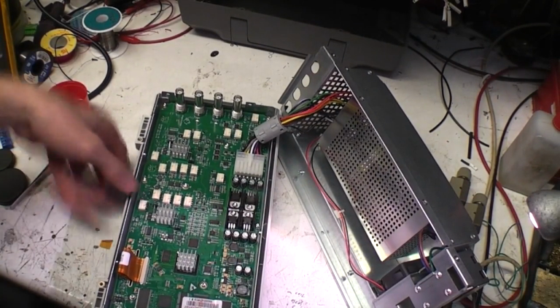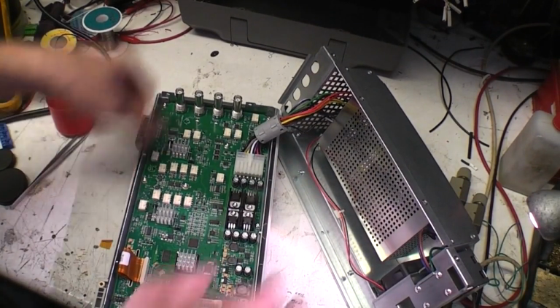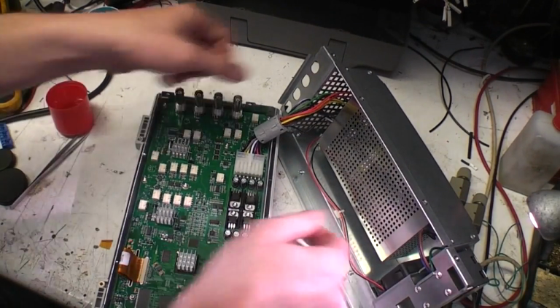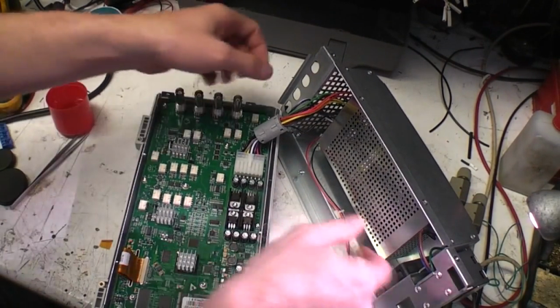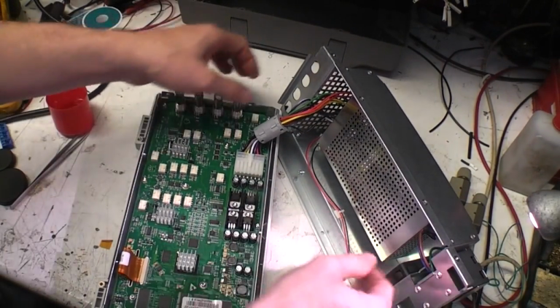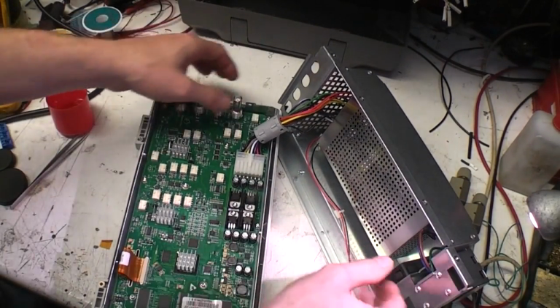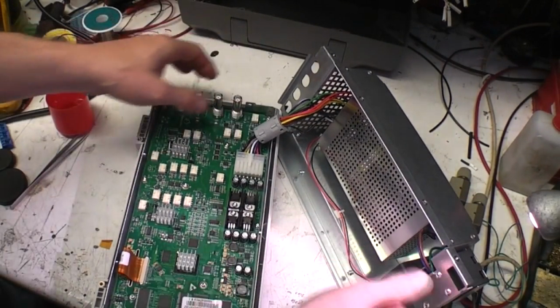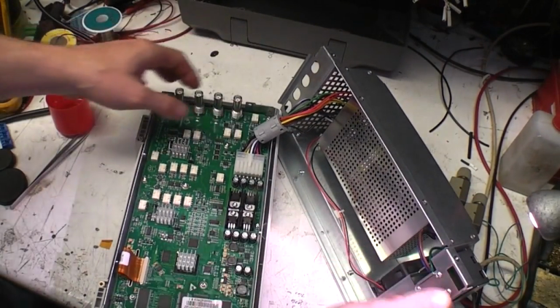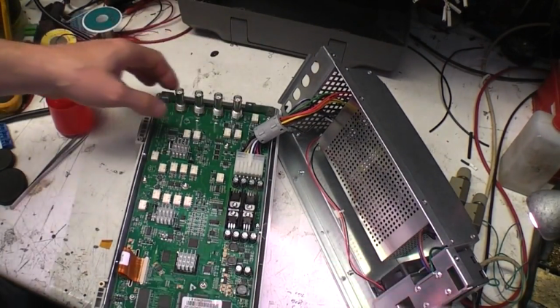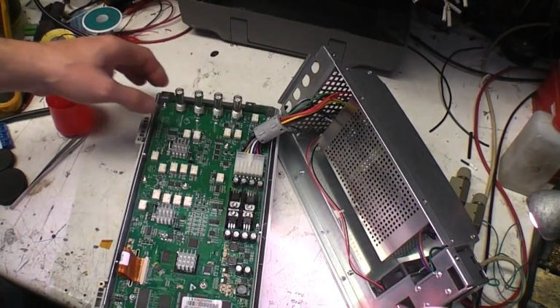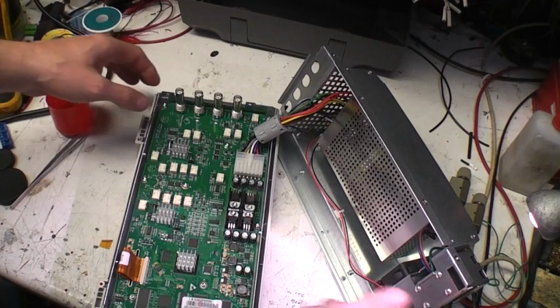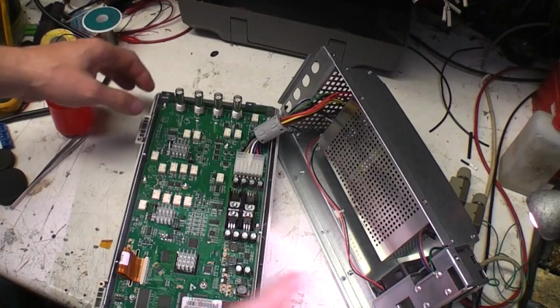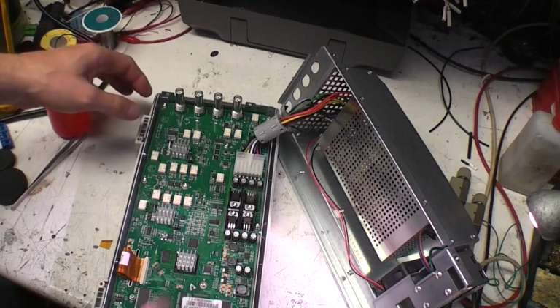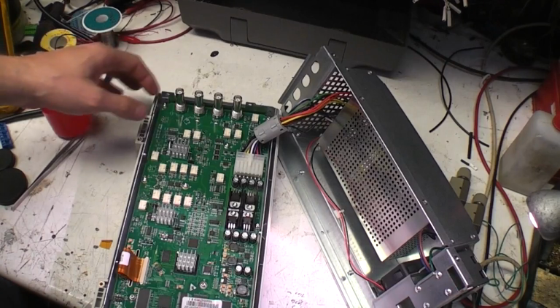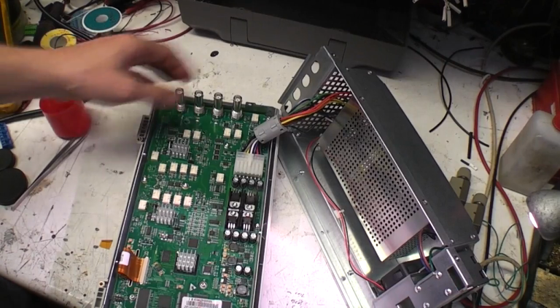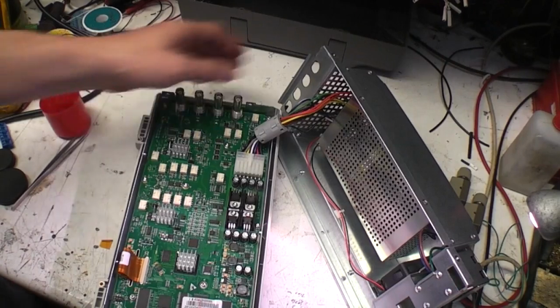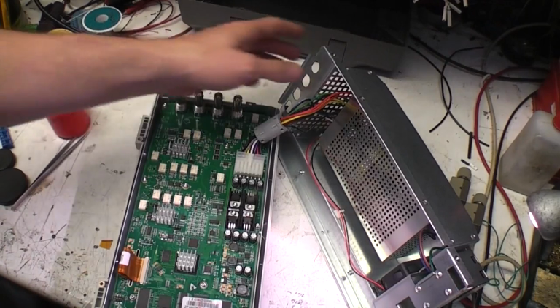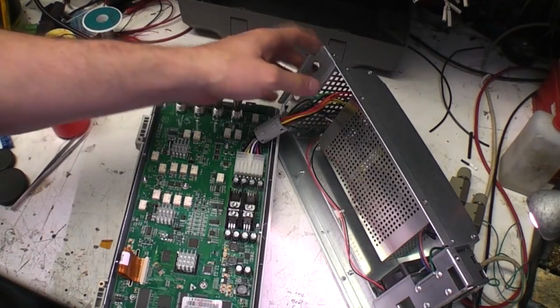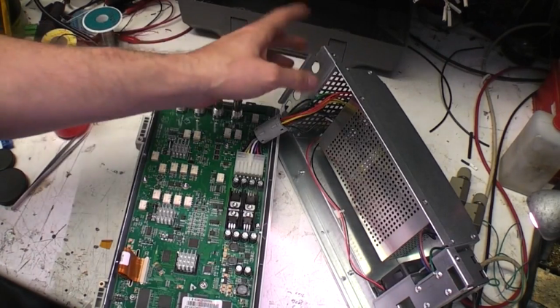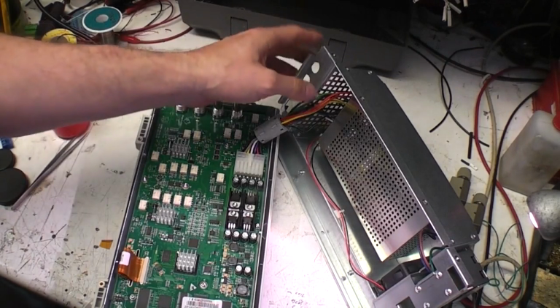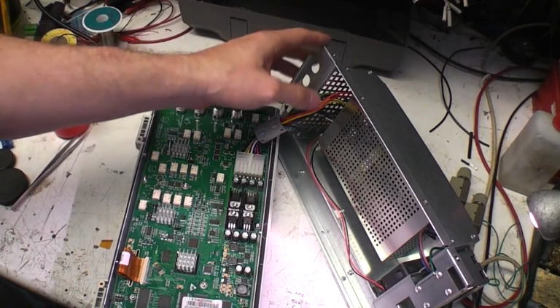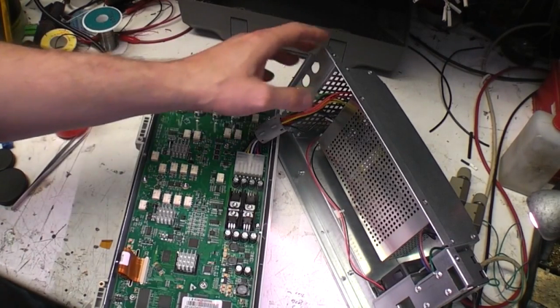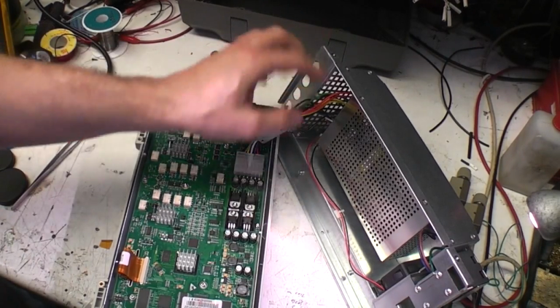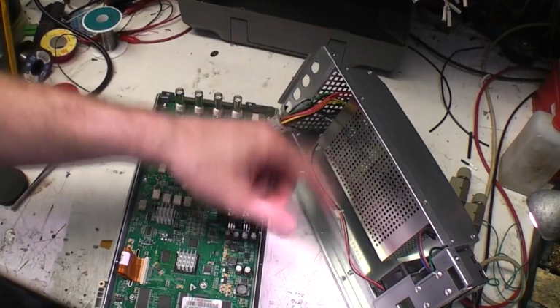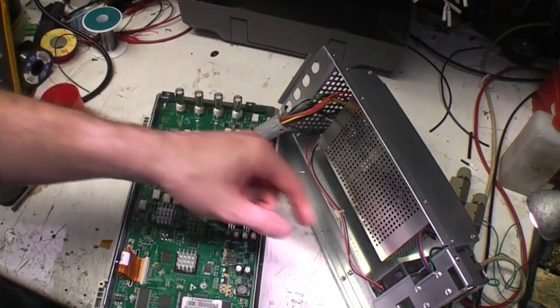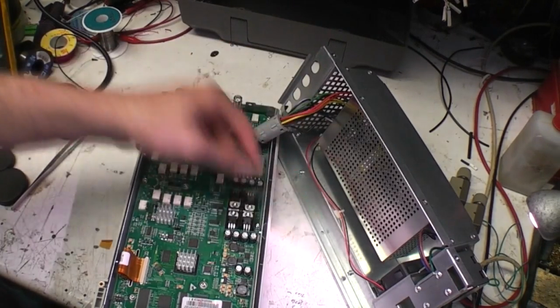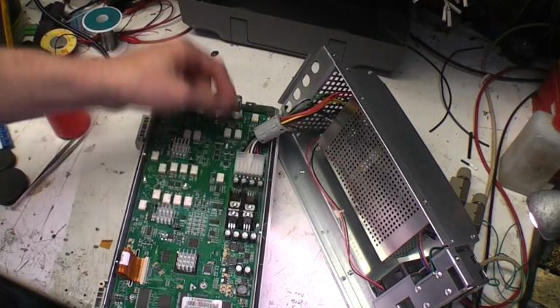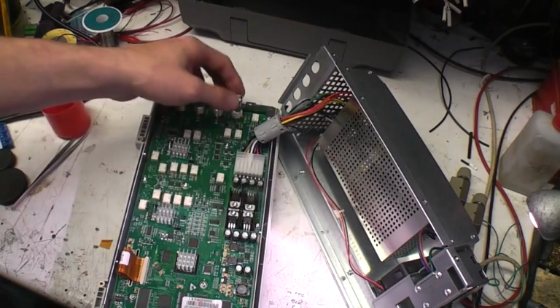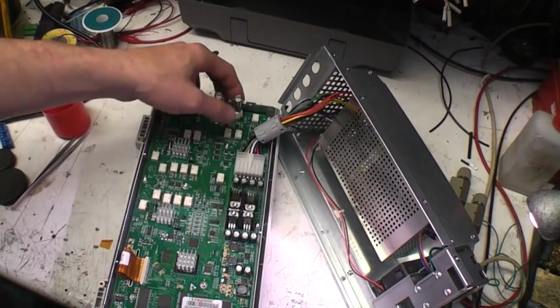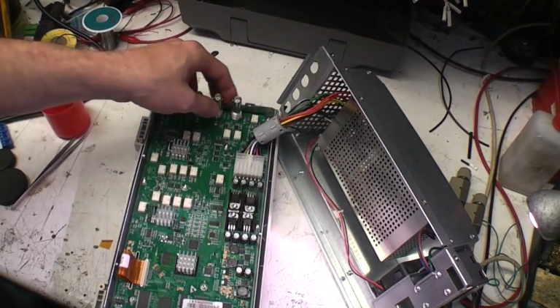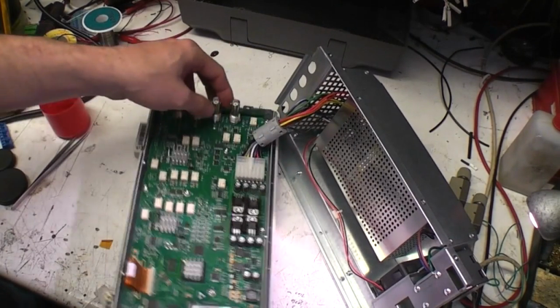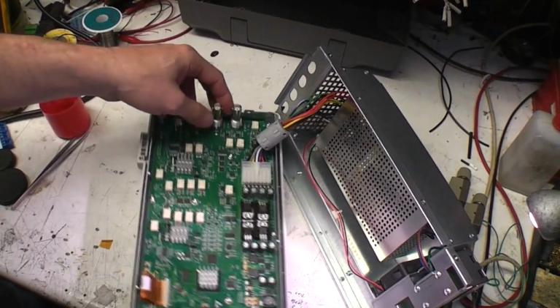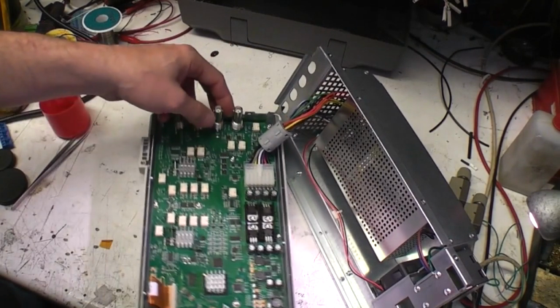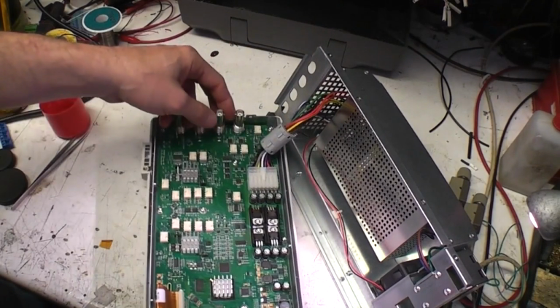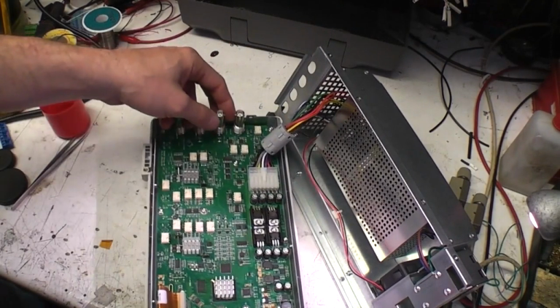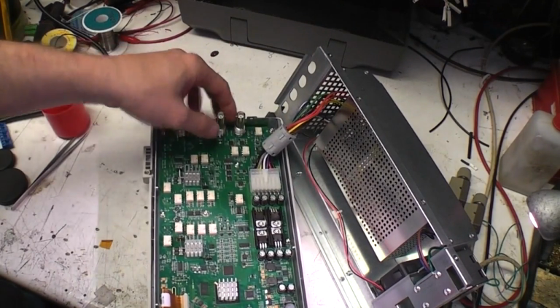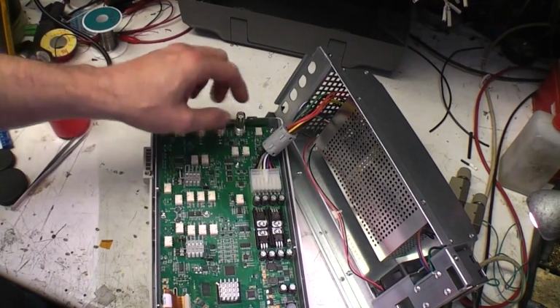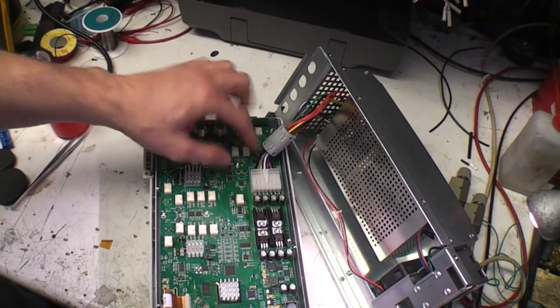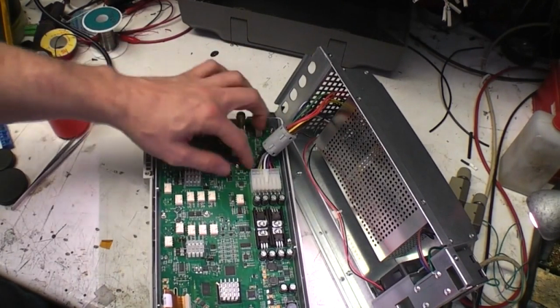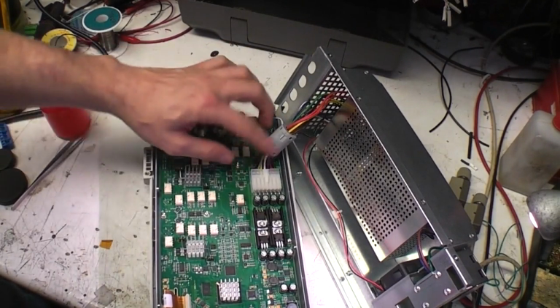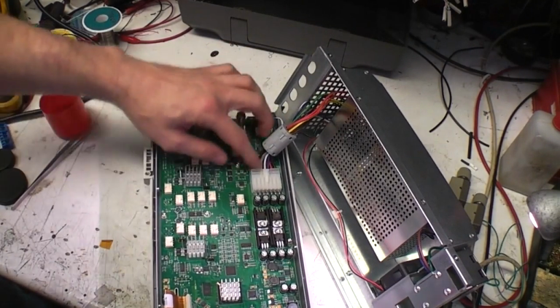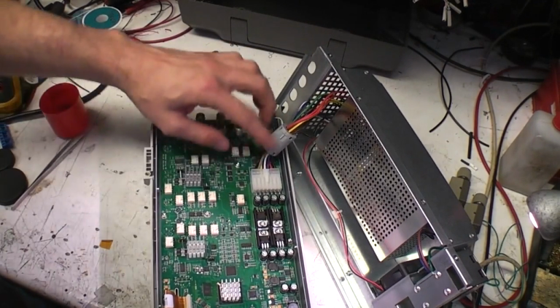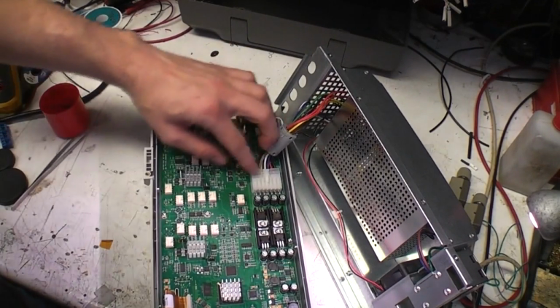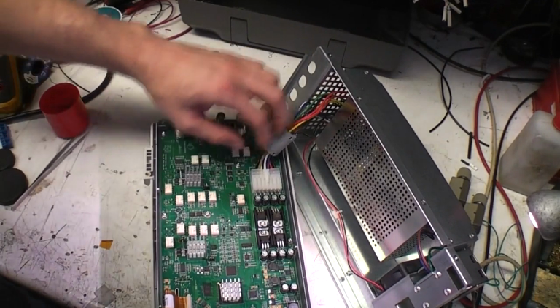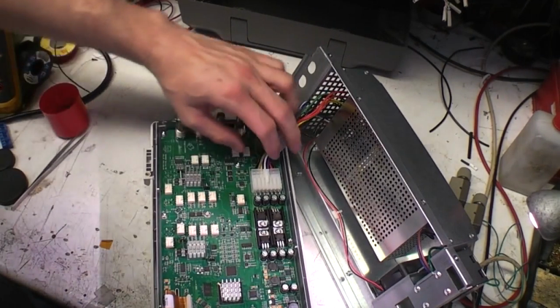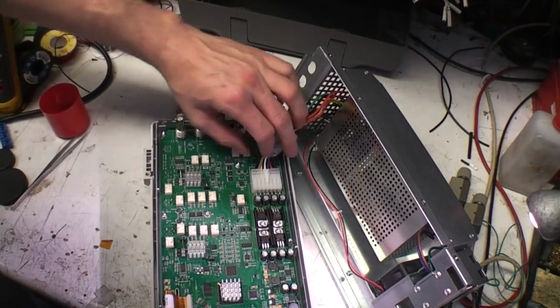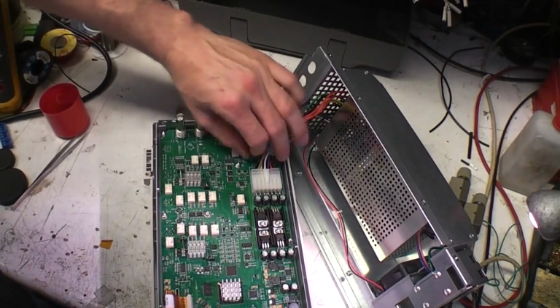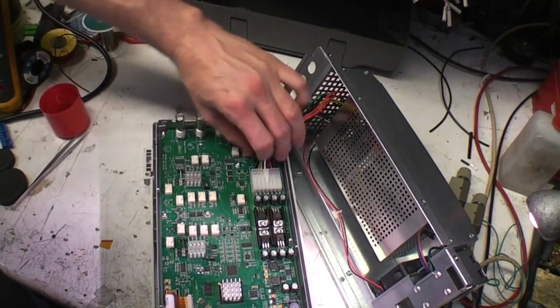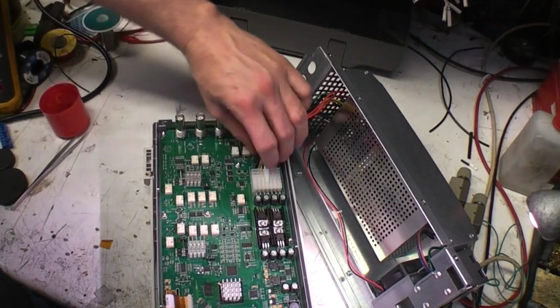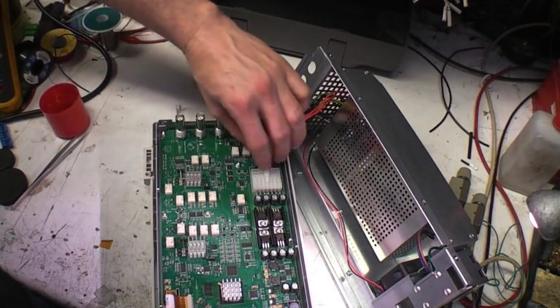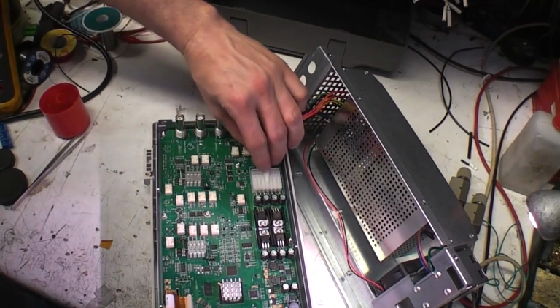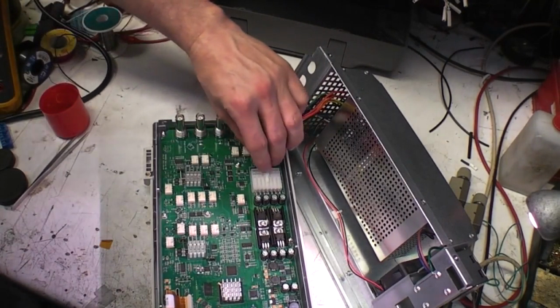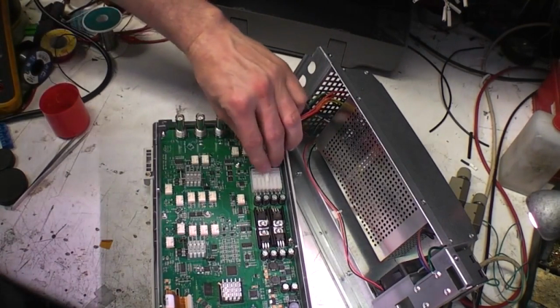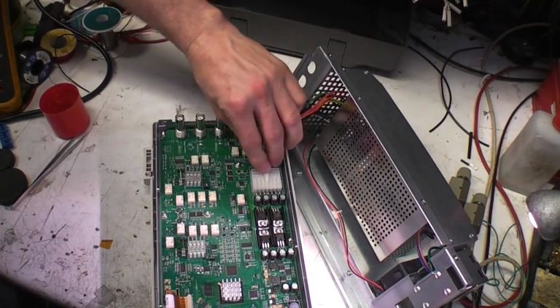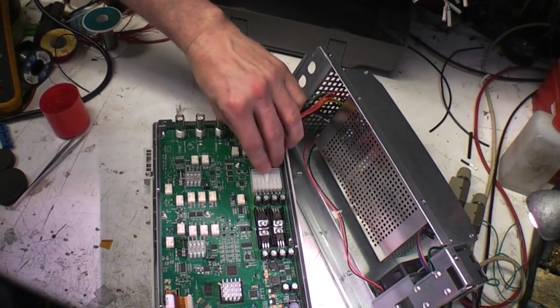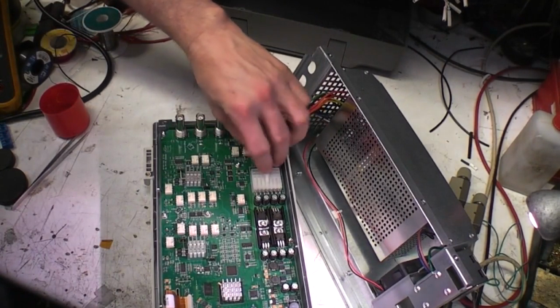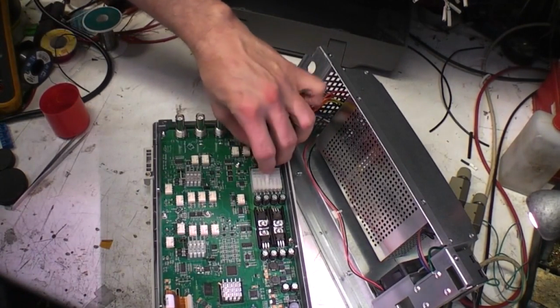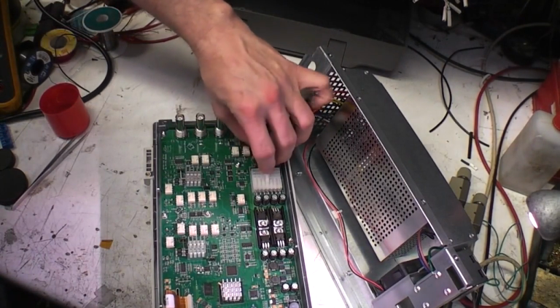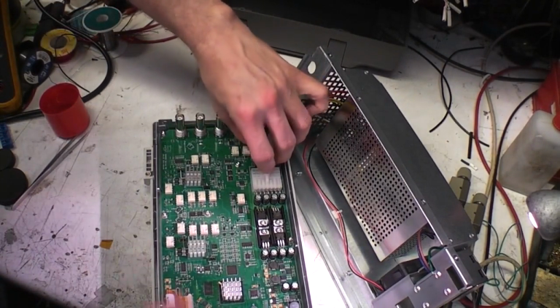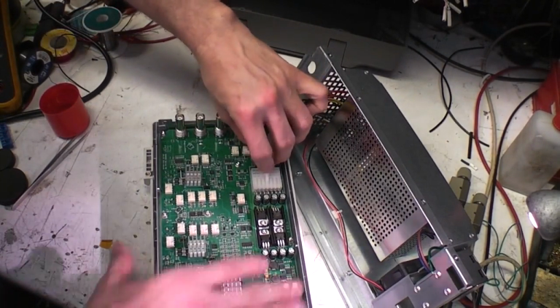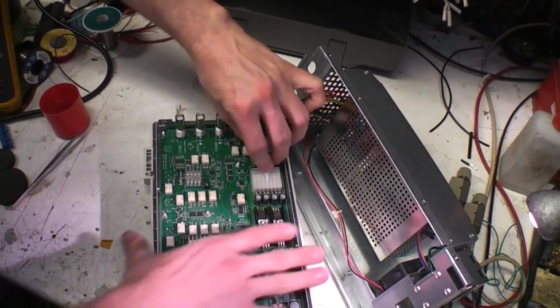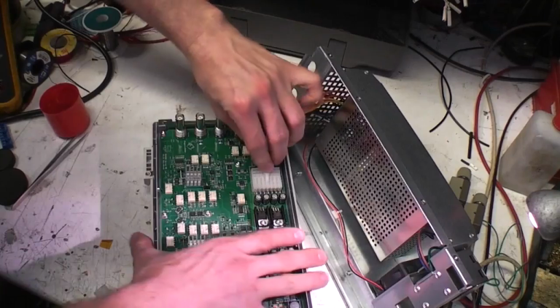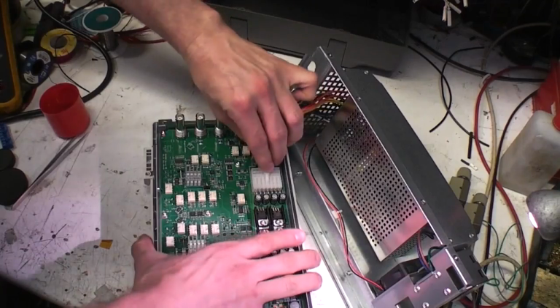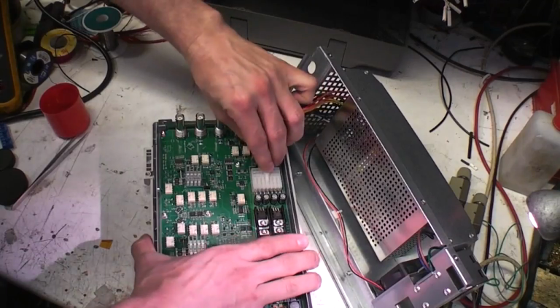You can see this back frame — it's got the power supply and the fan built in, and just a single connector down to the main PCB.